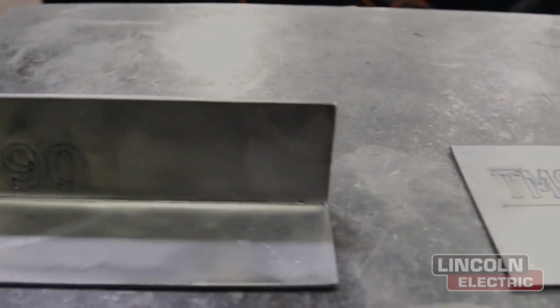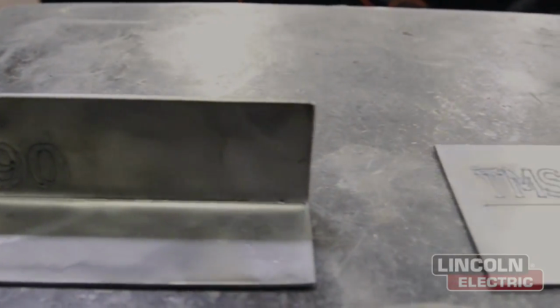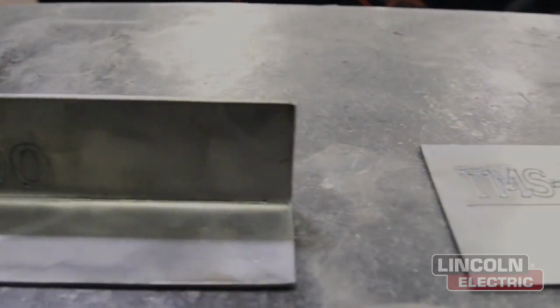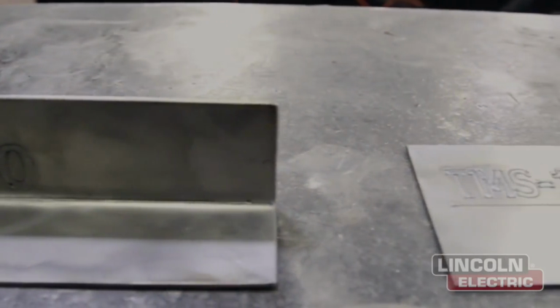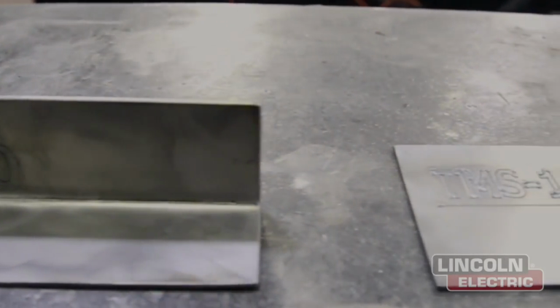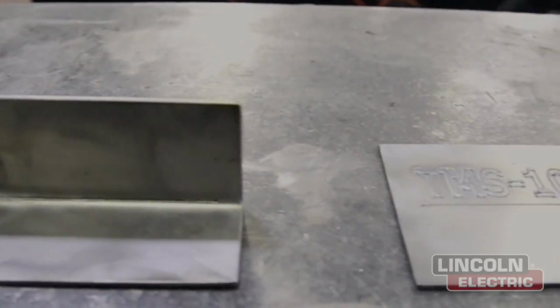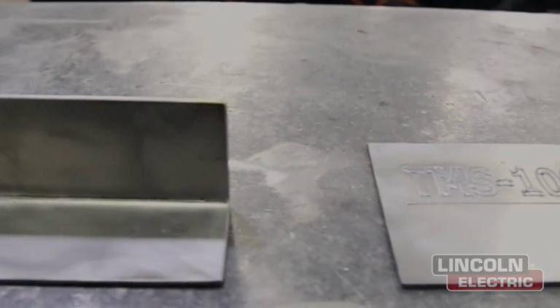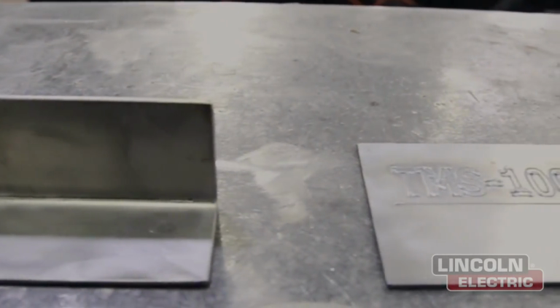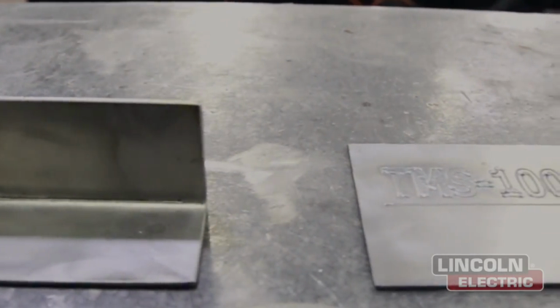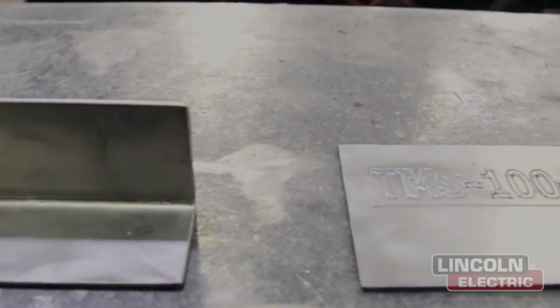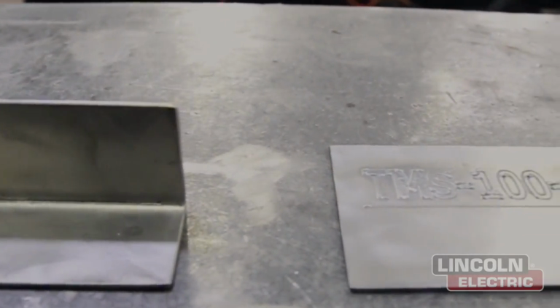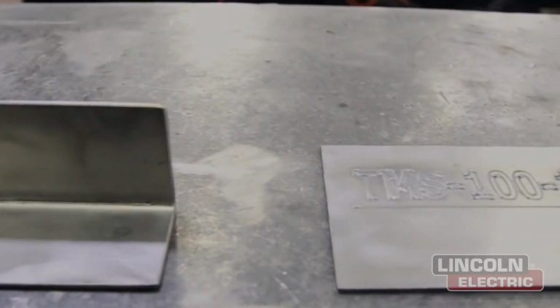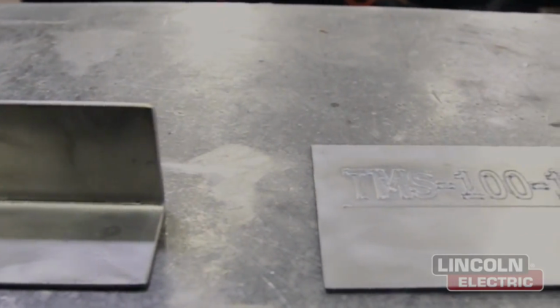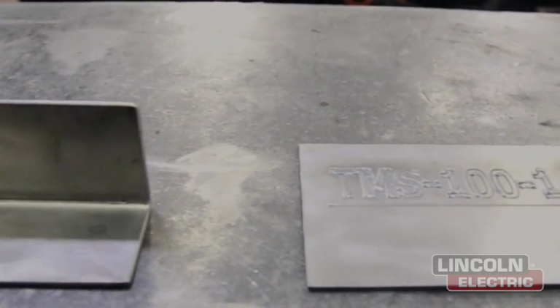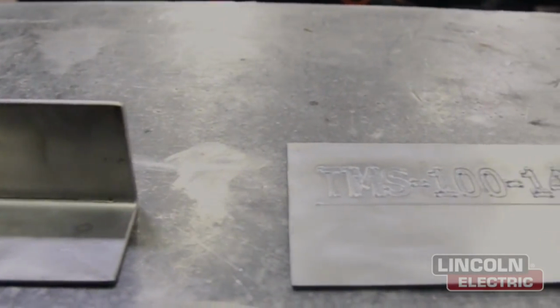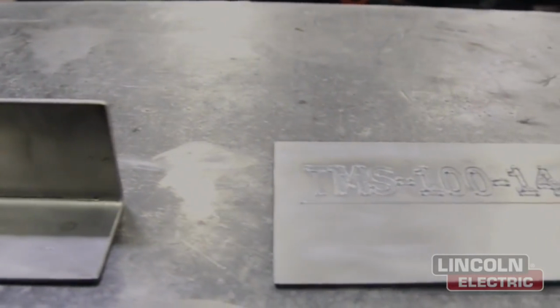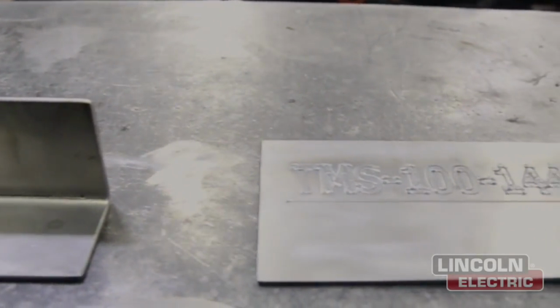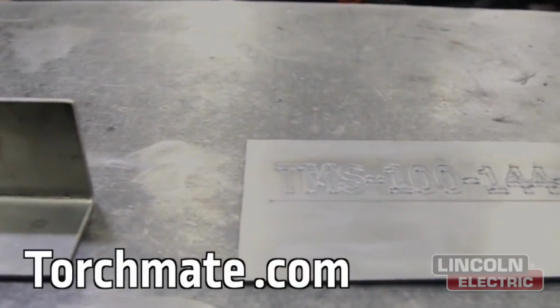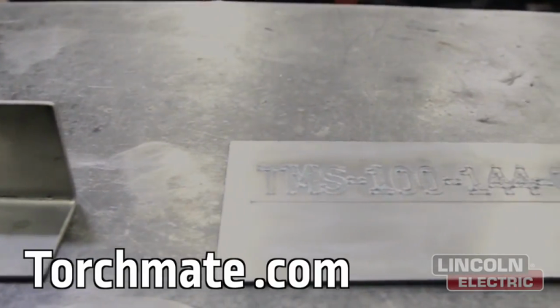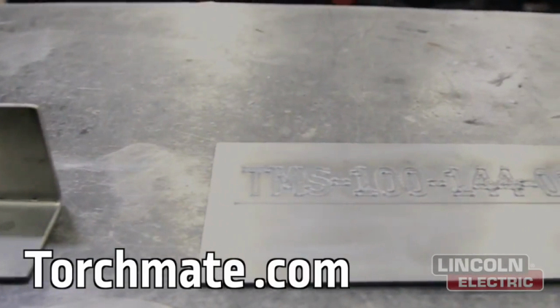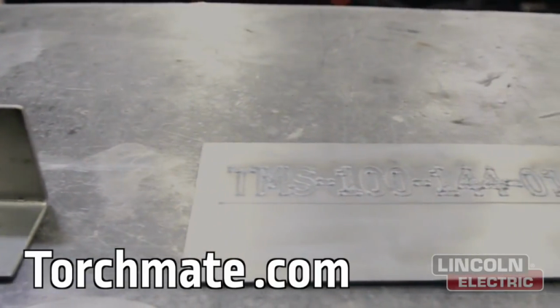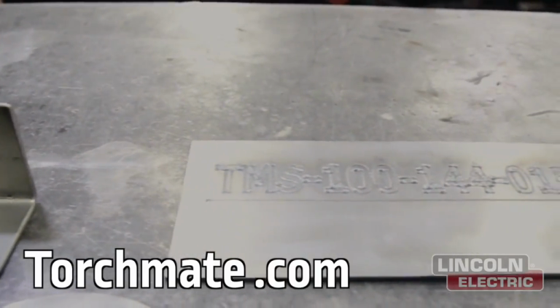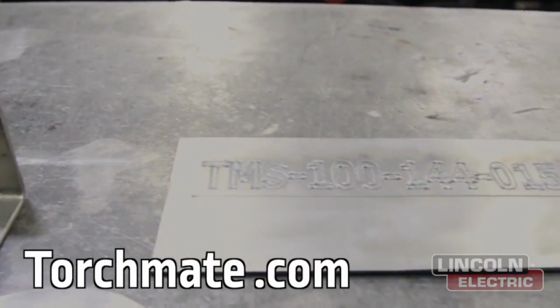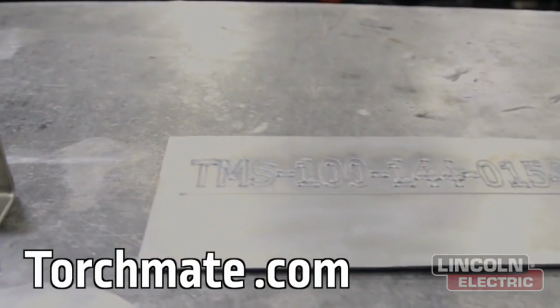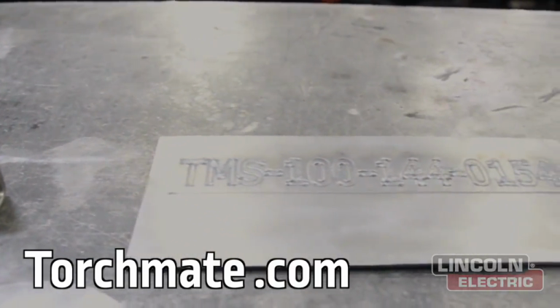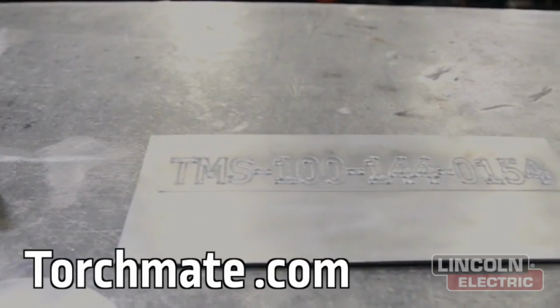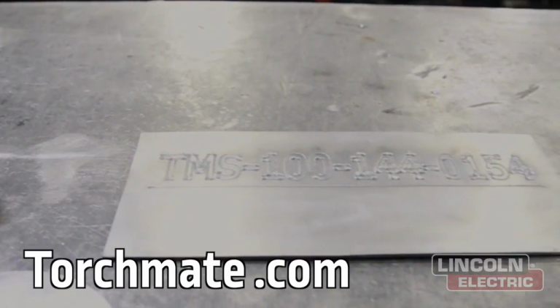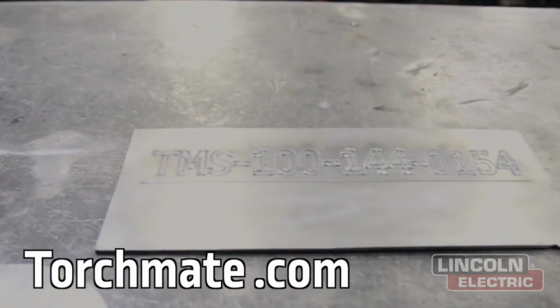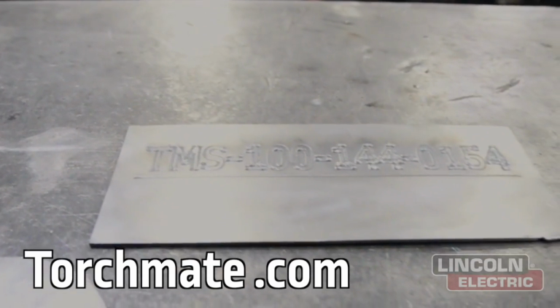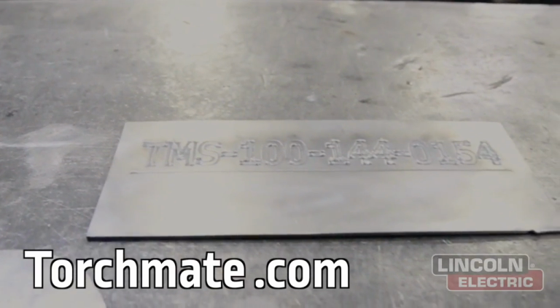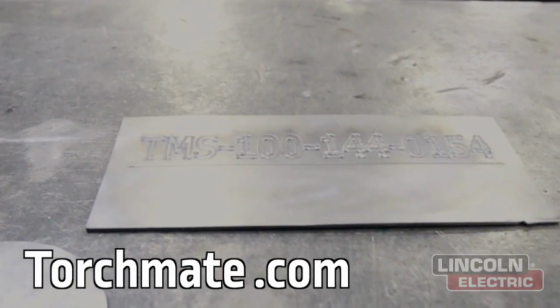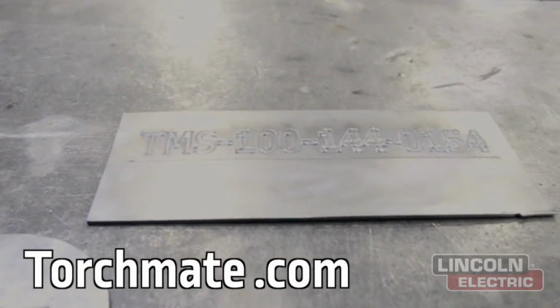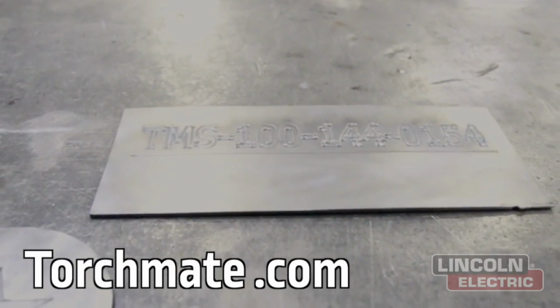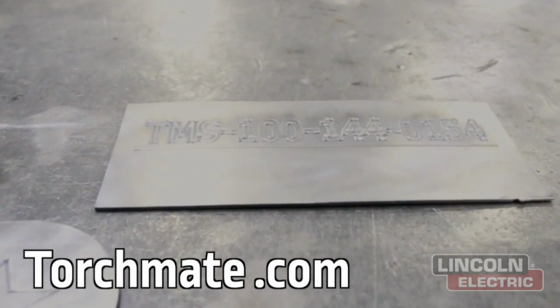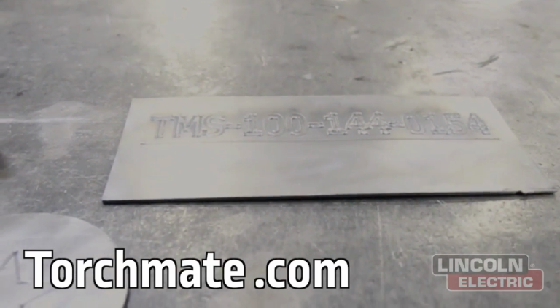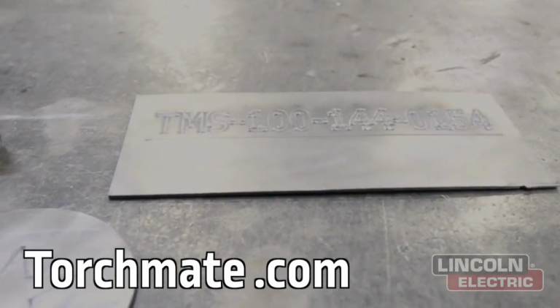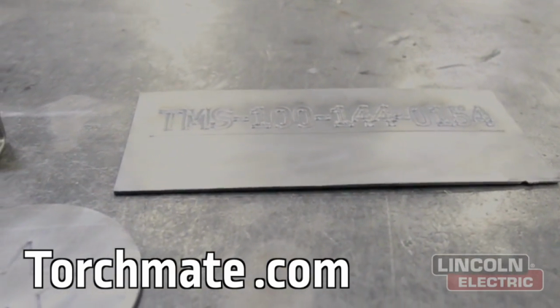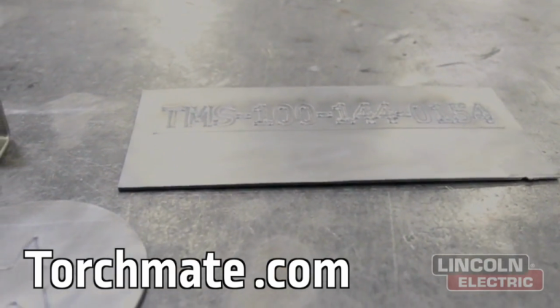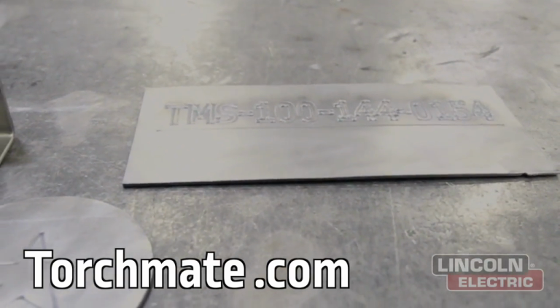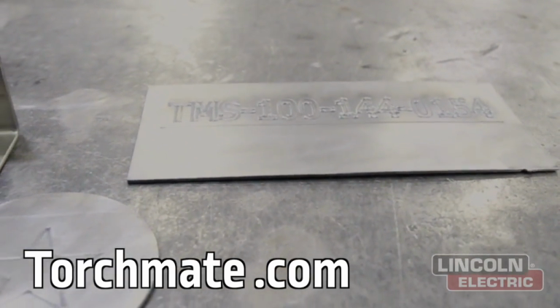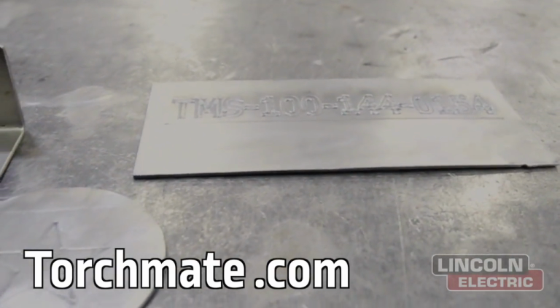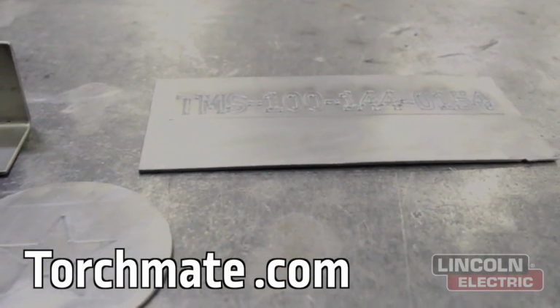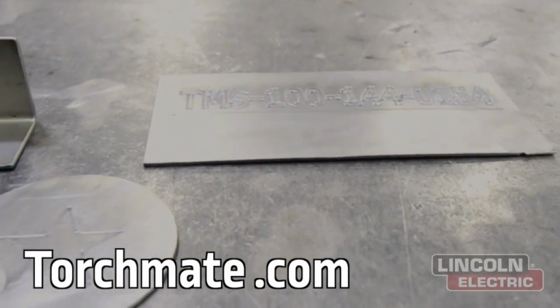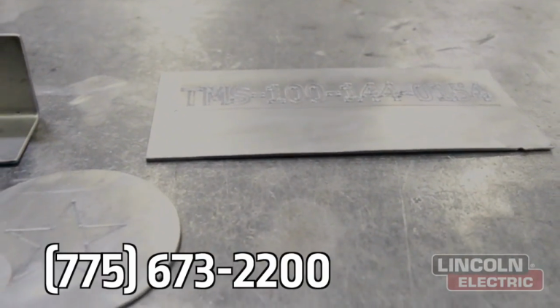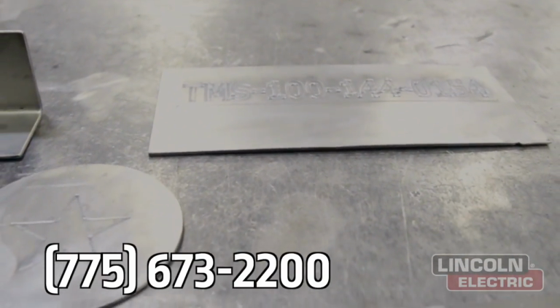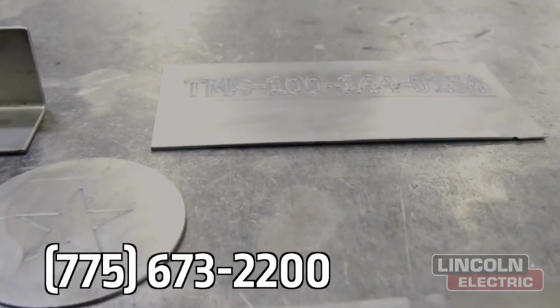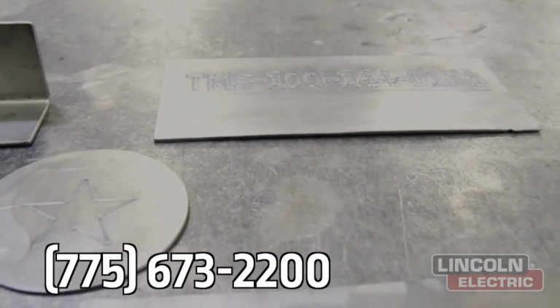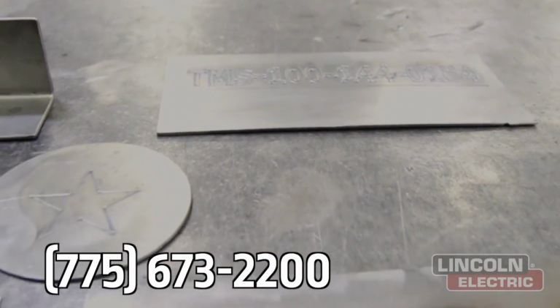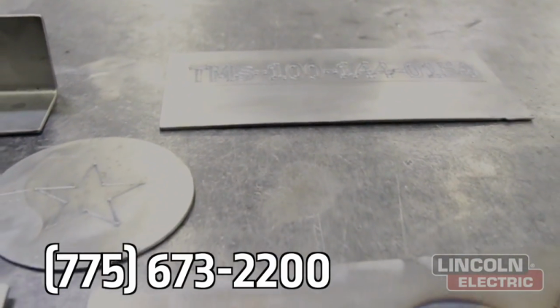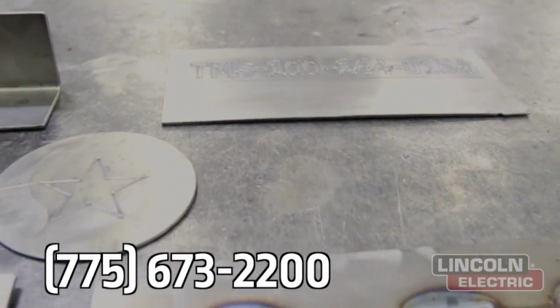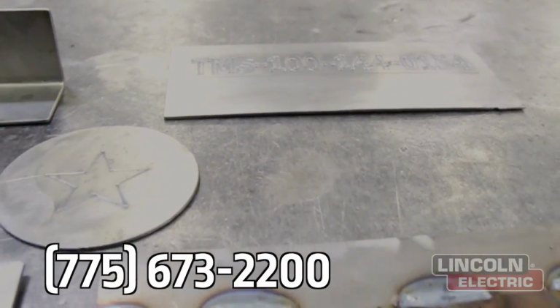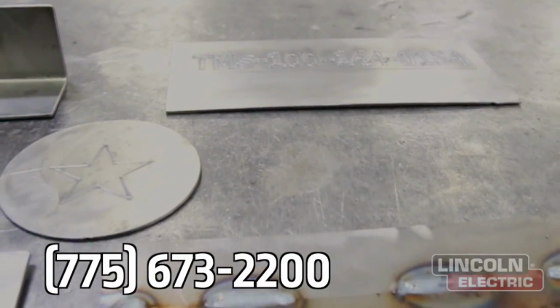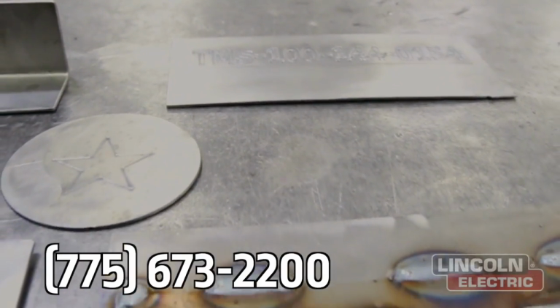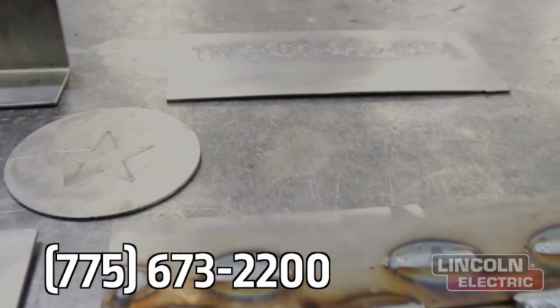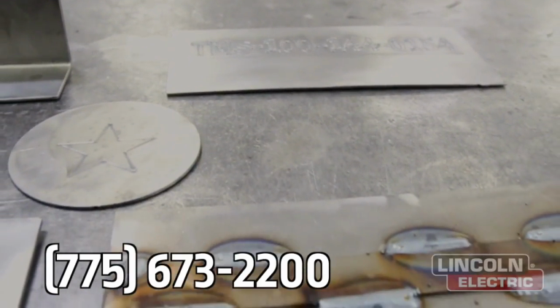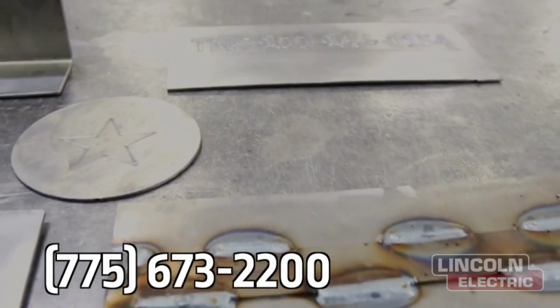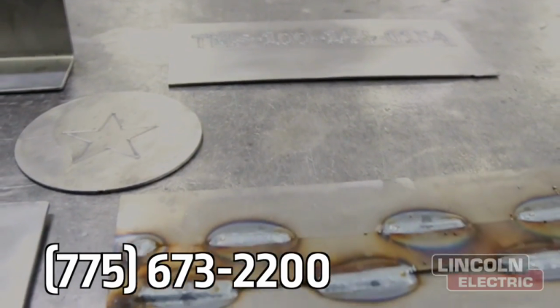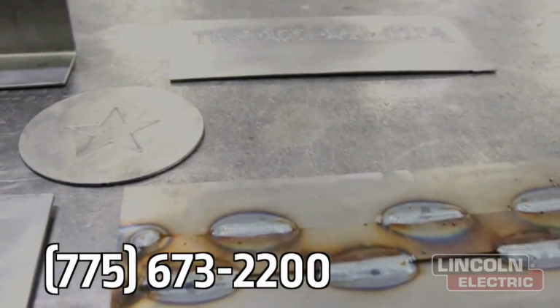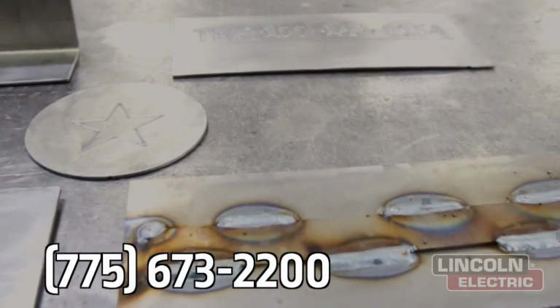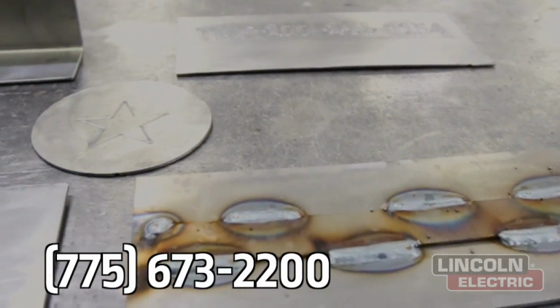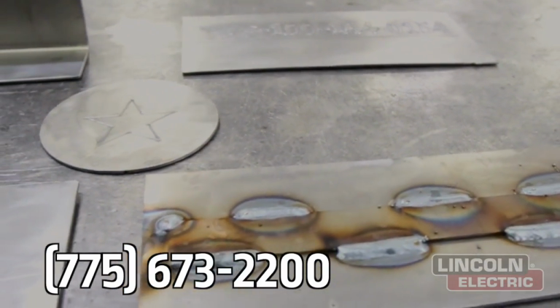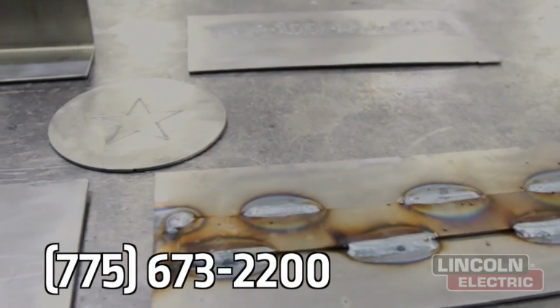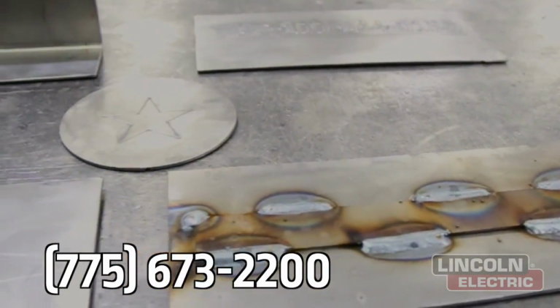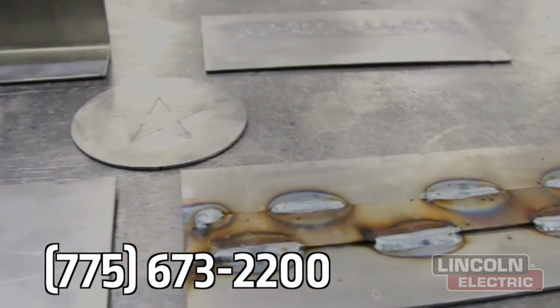To buy a TorchMate table of your very own, visit TorchMate.com or call a sales rep directly at 775-673-2200.